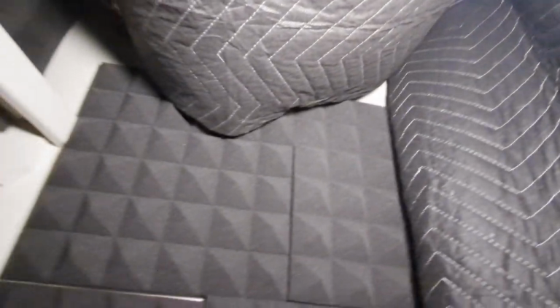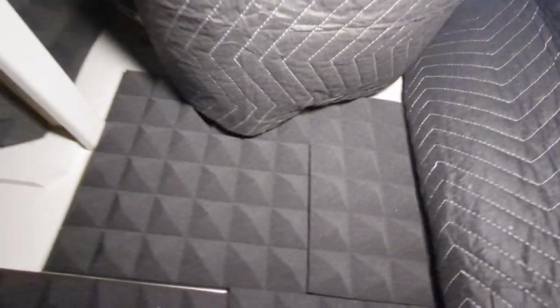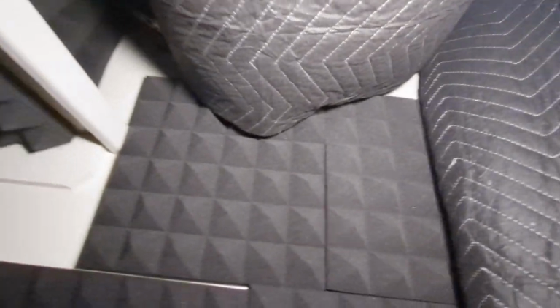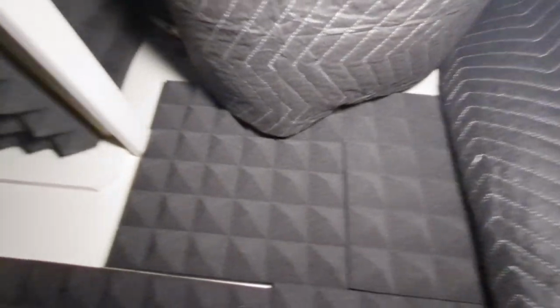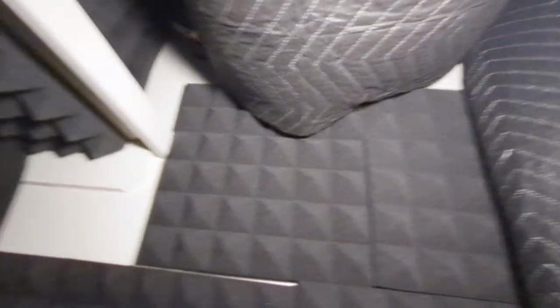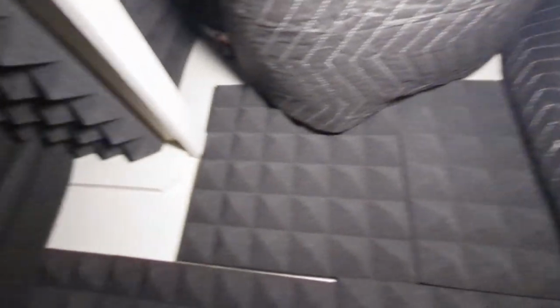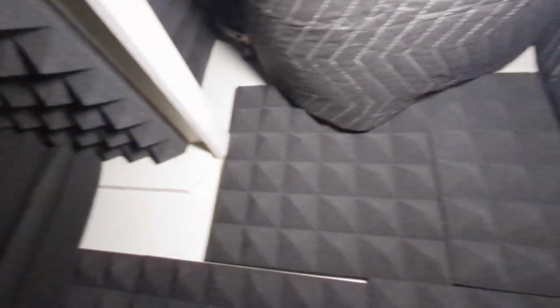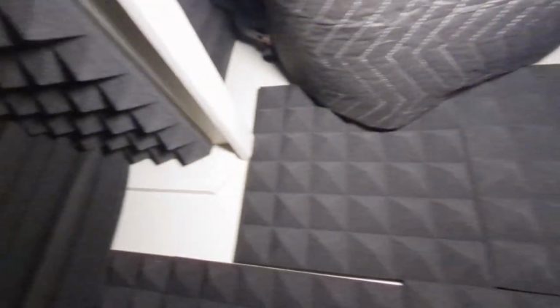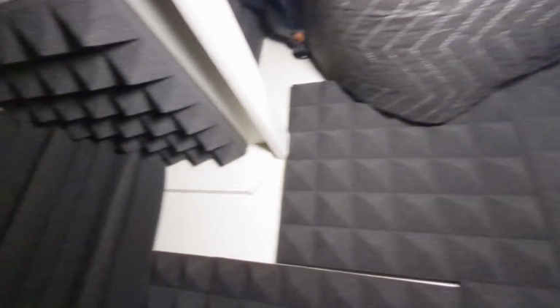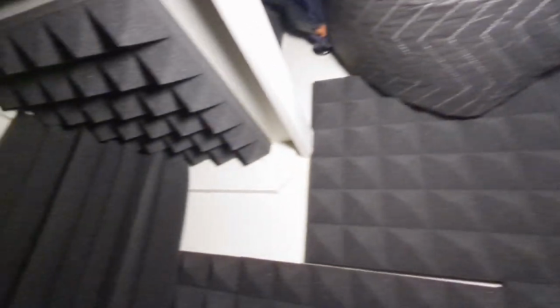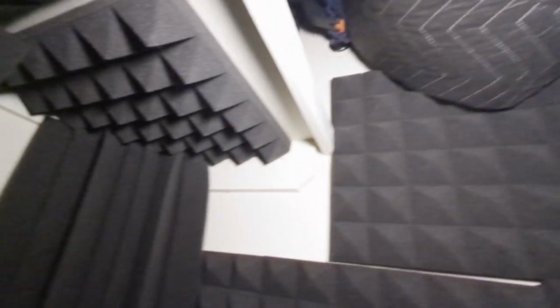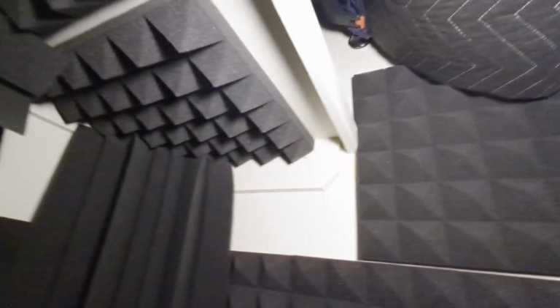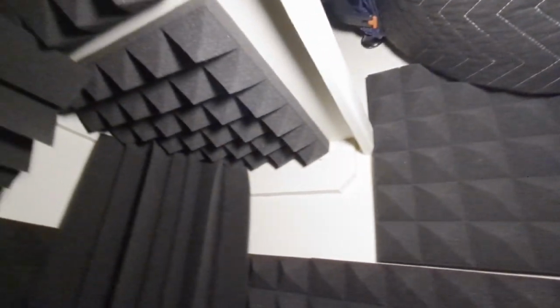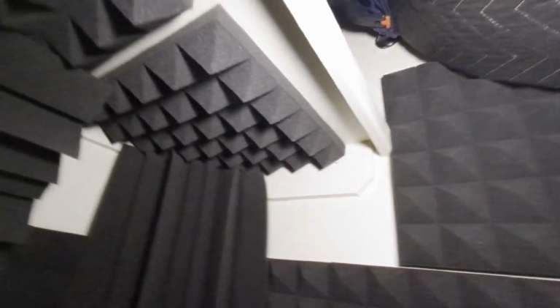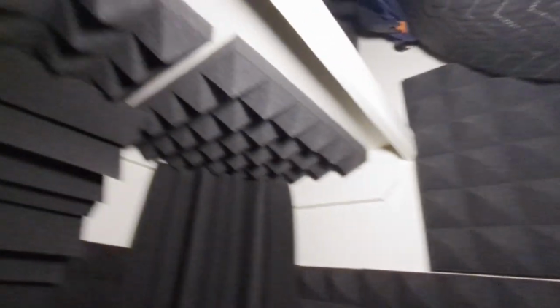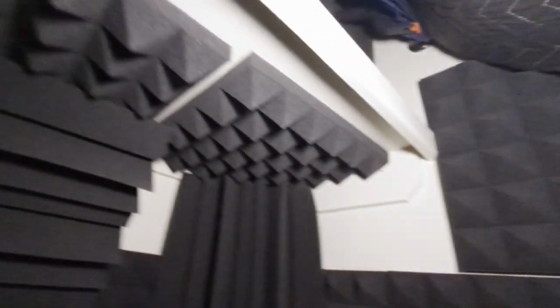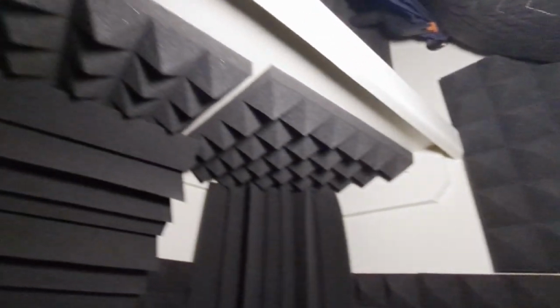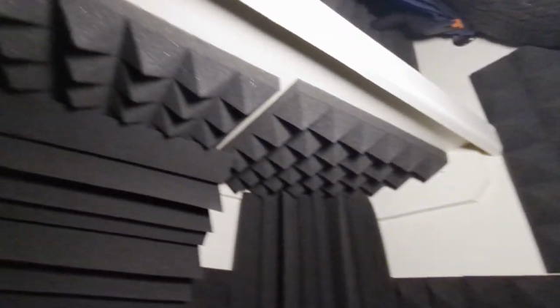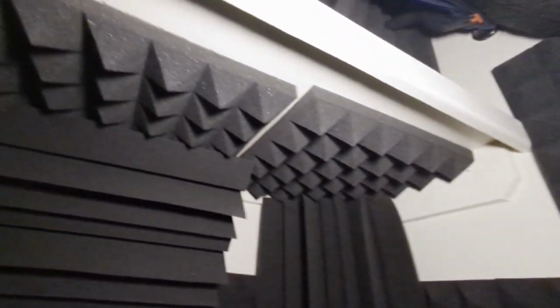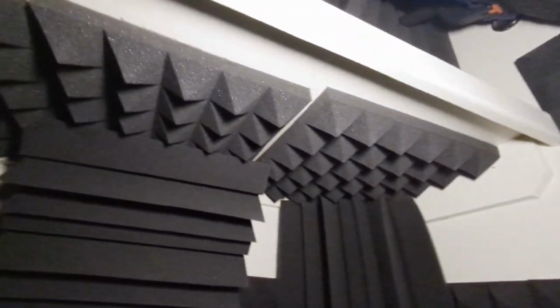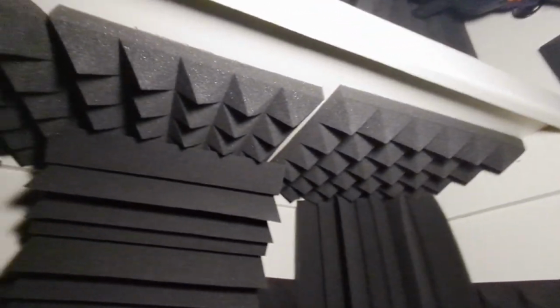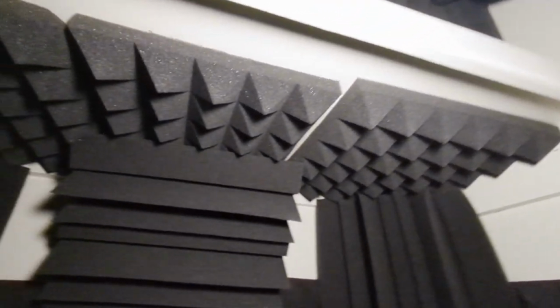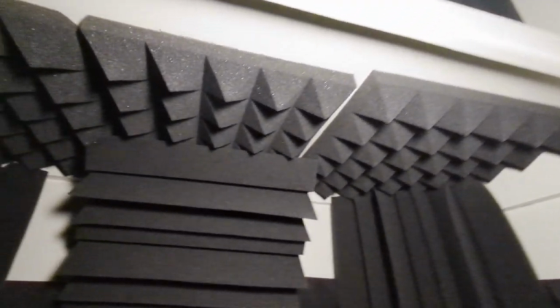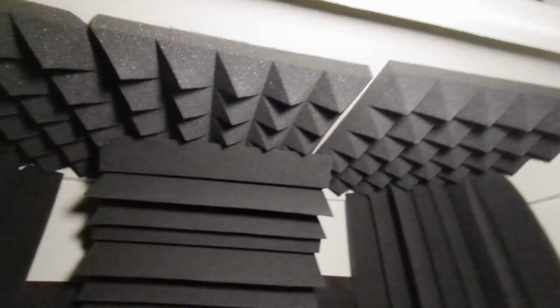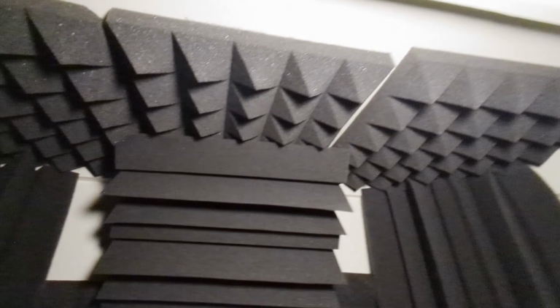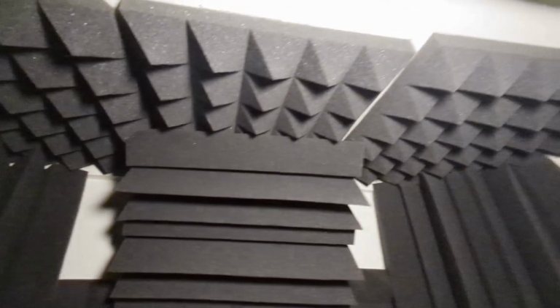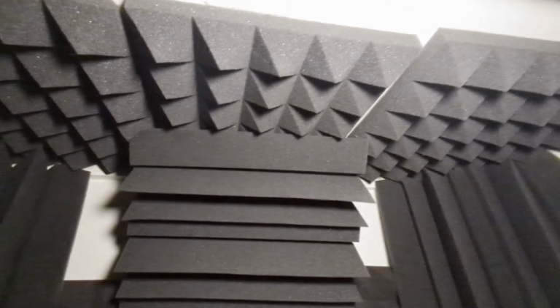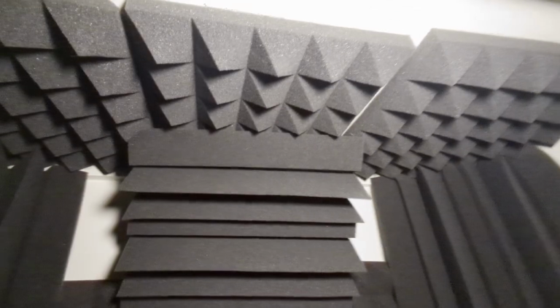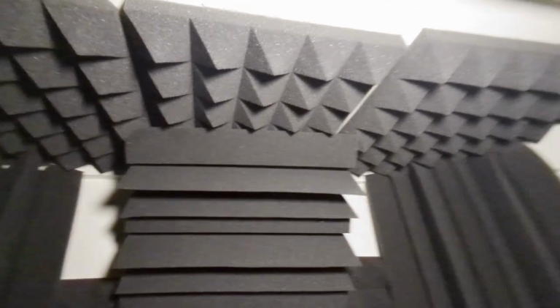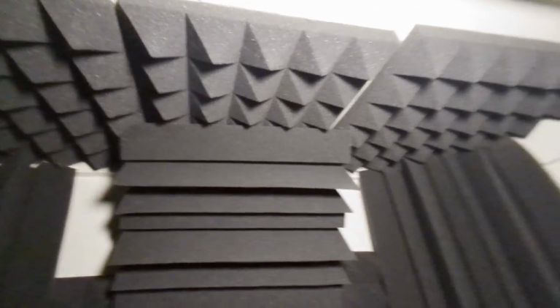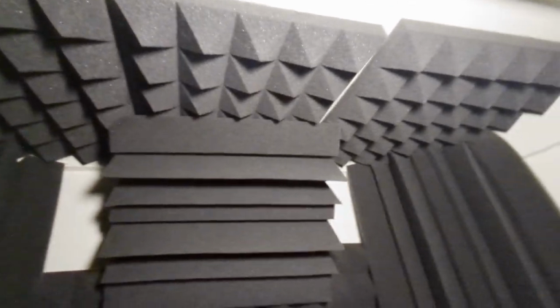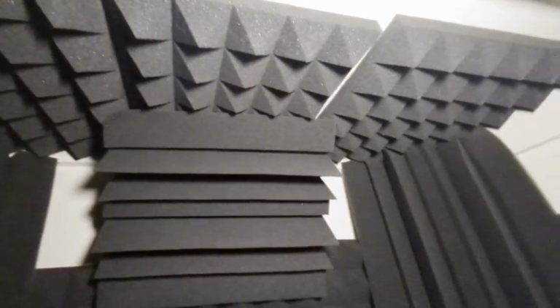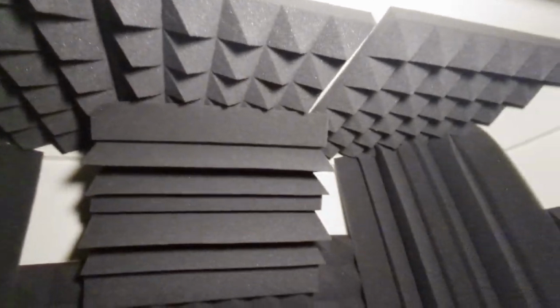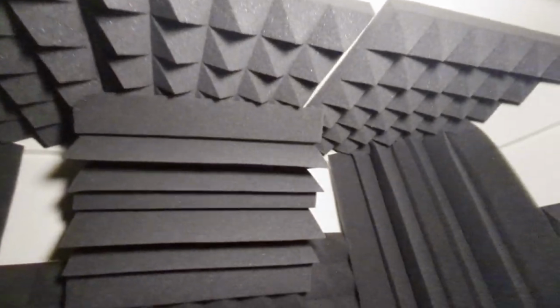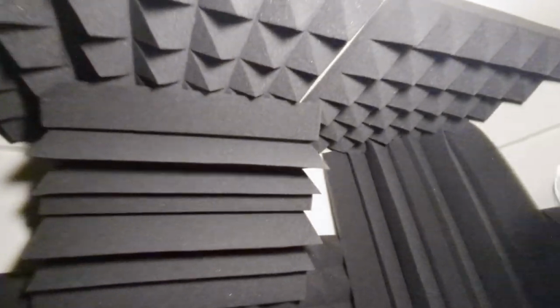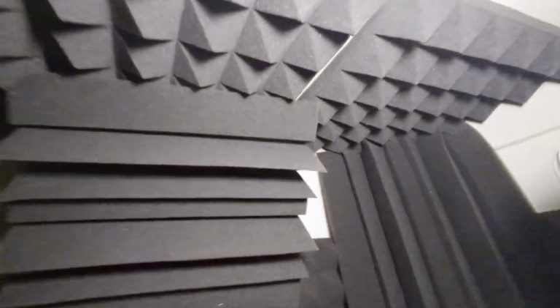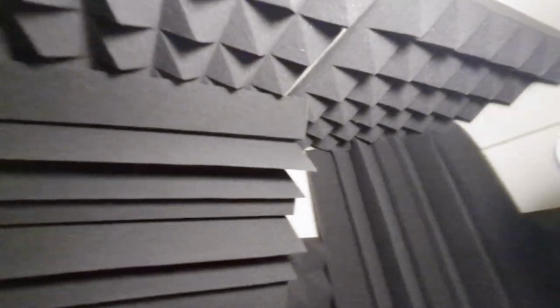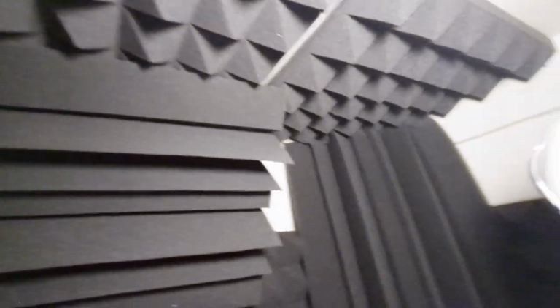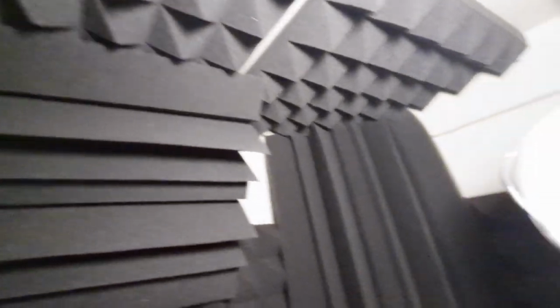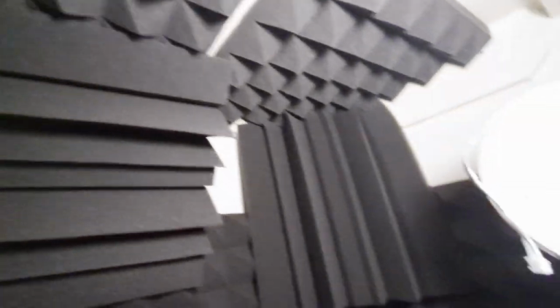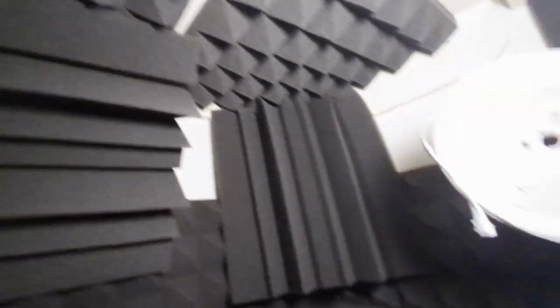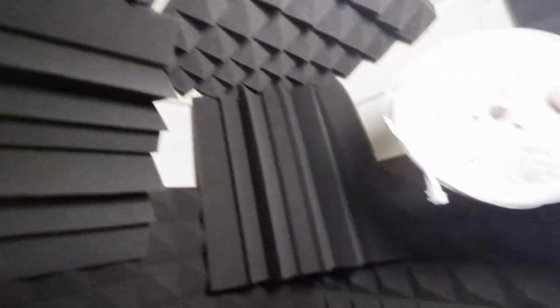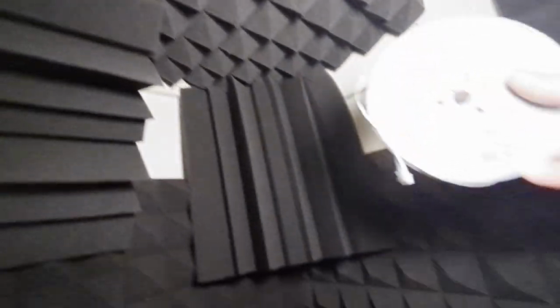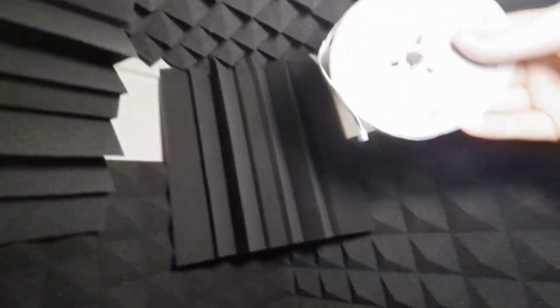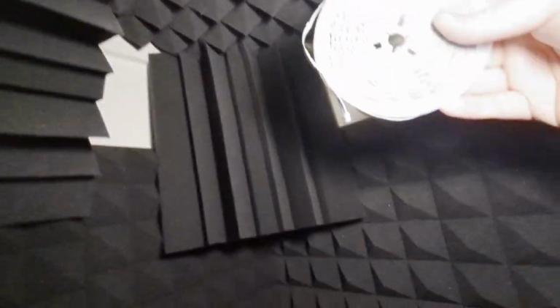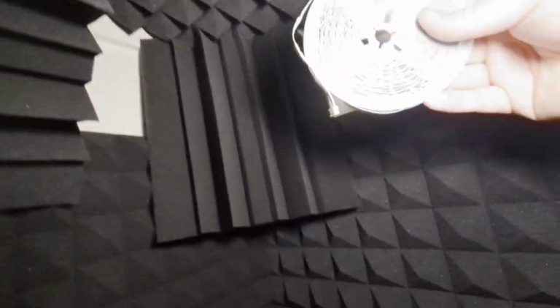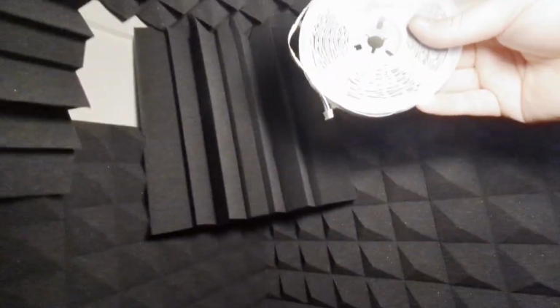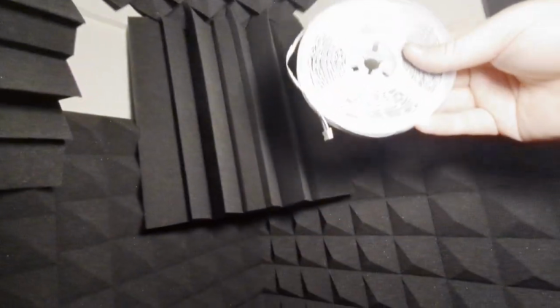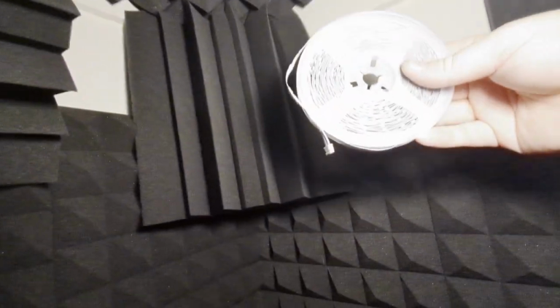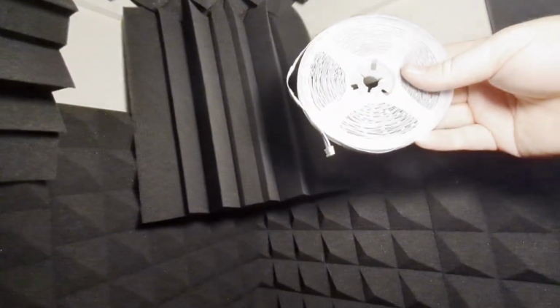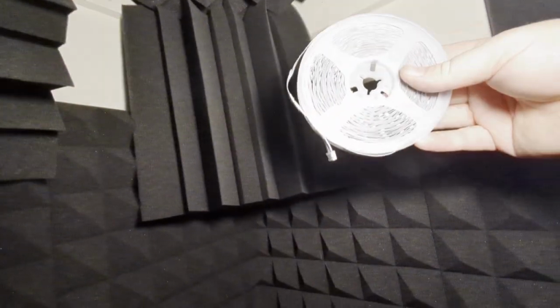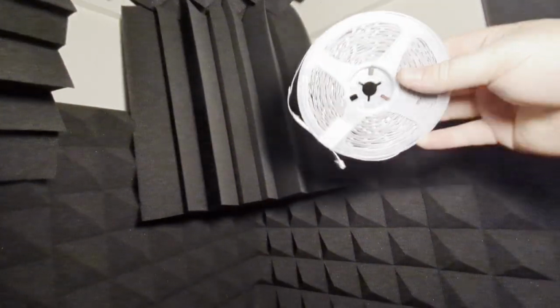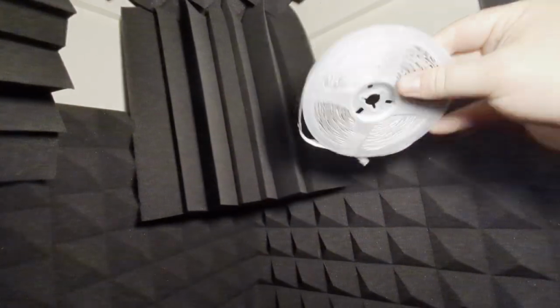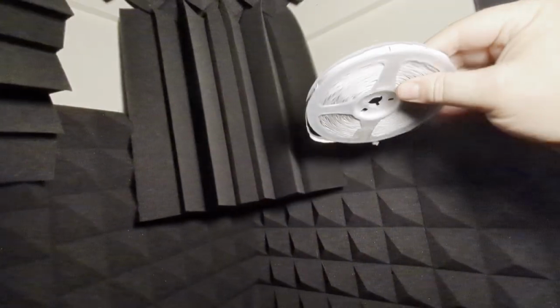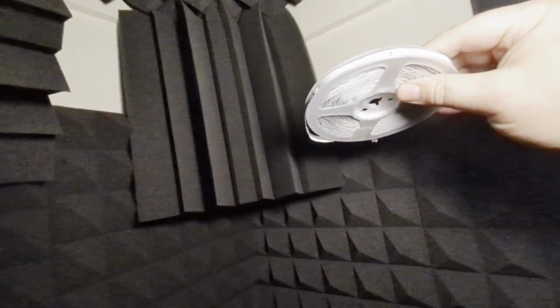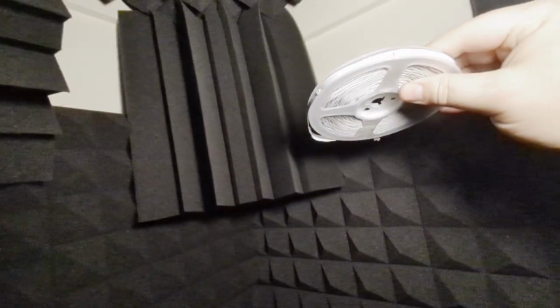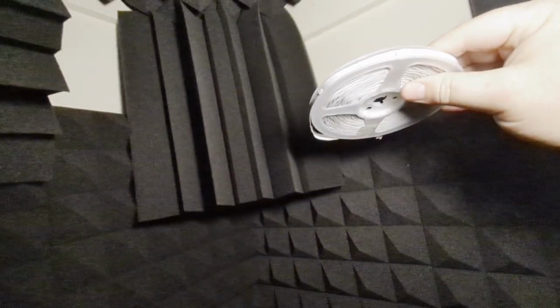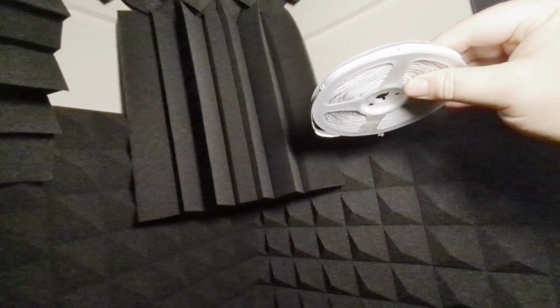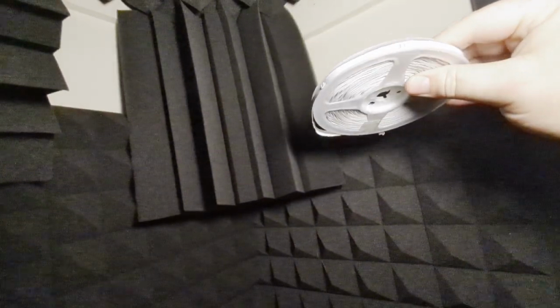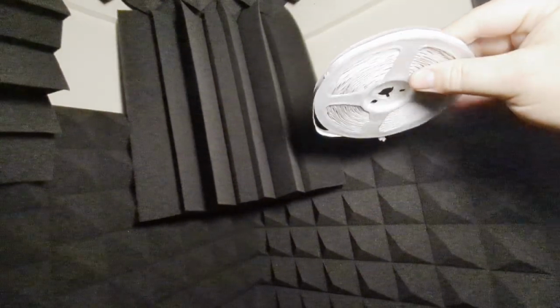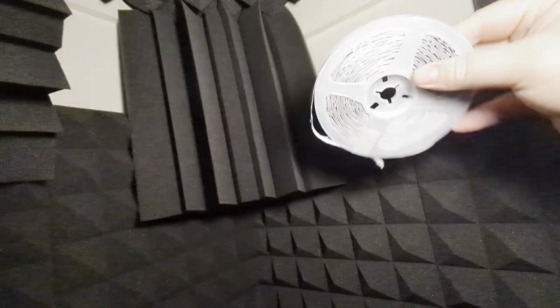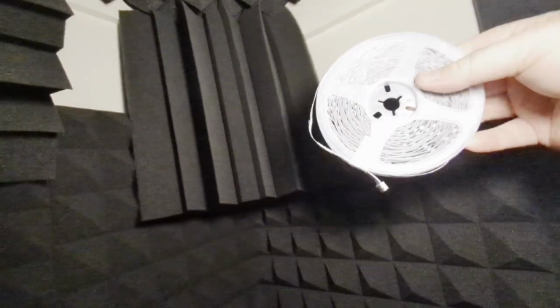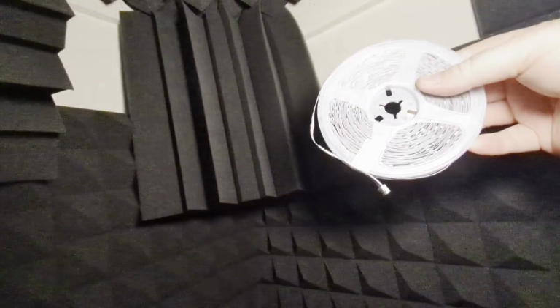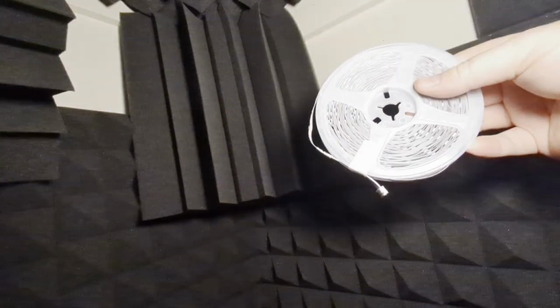Next up, we're going to add LED lights to make it all pretty in here.